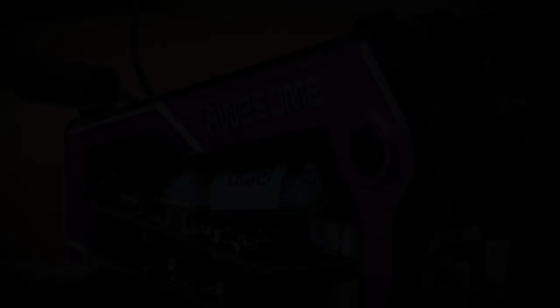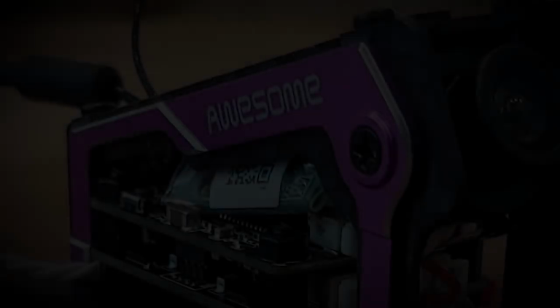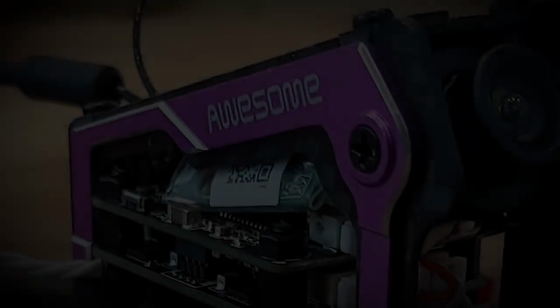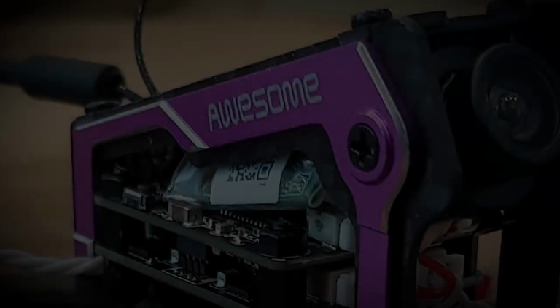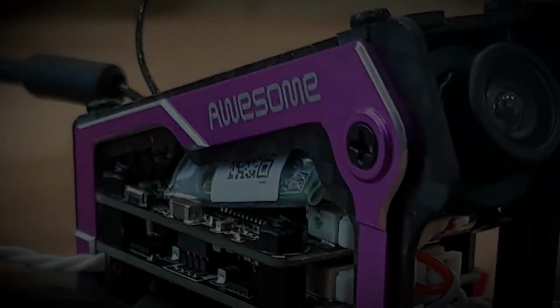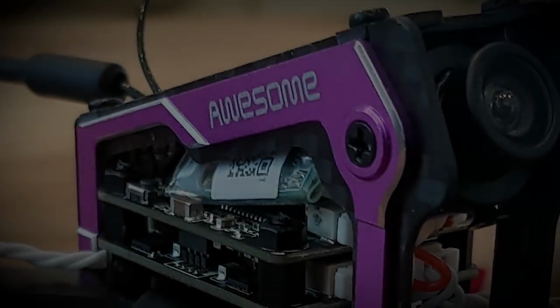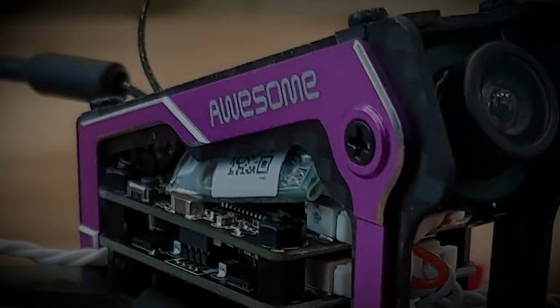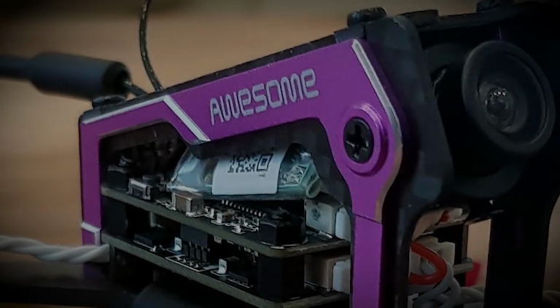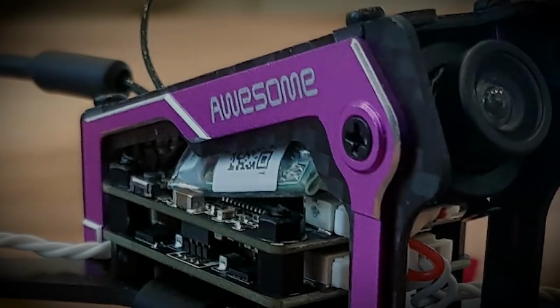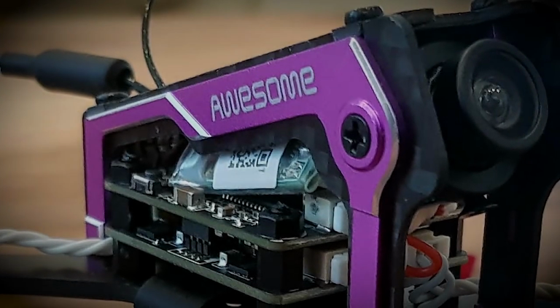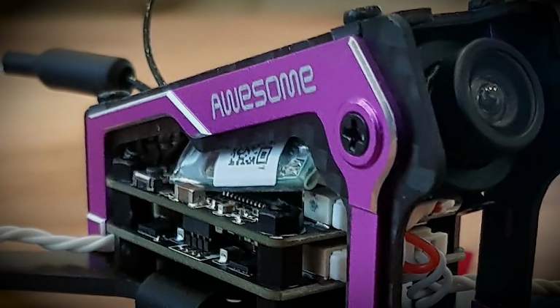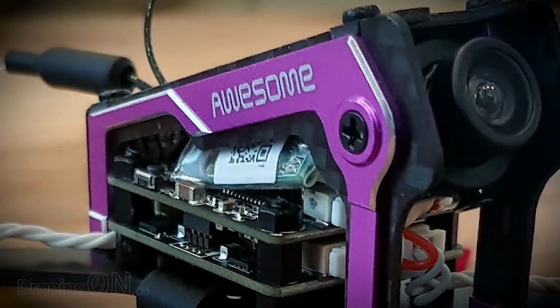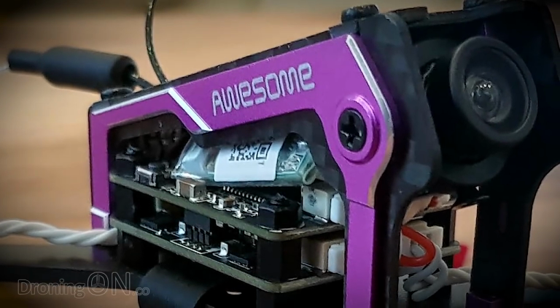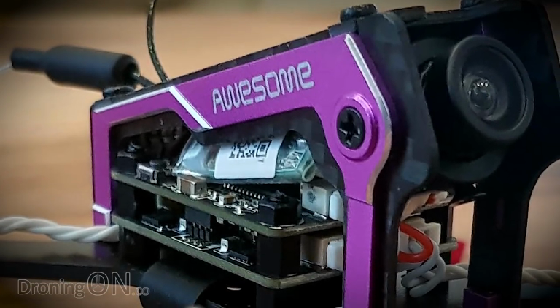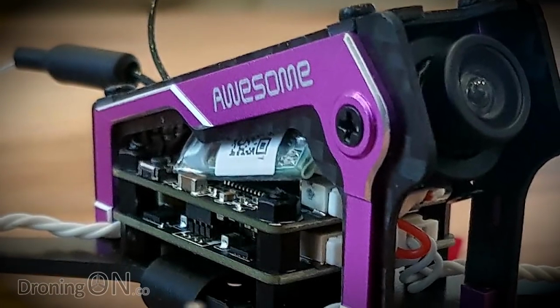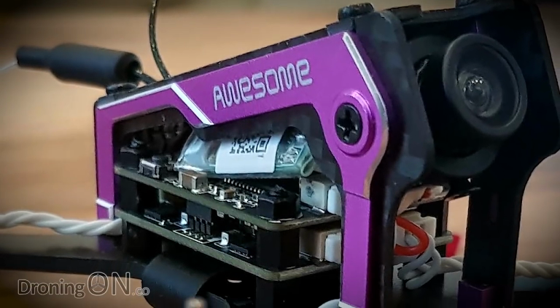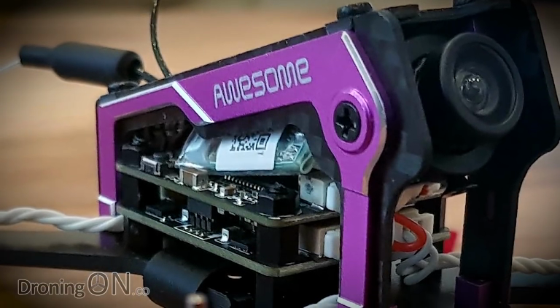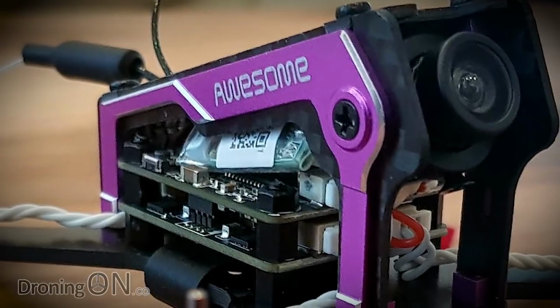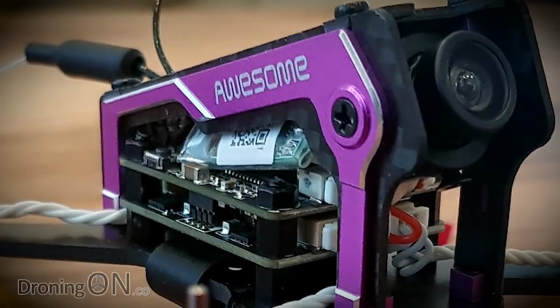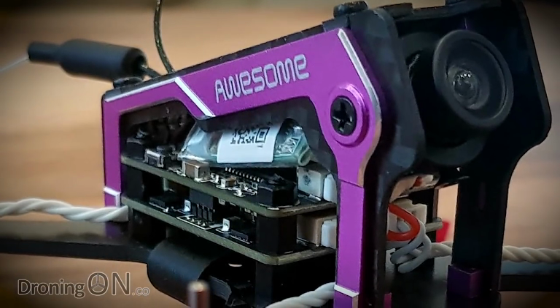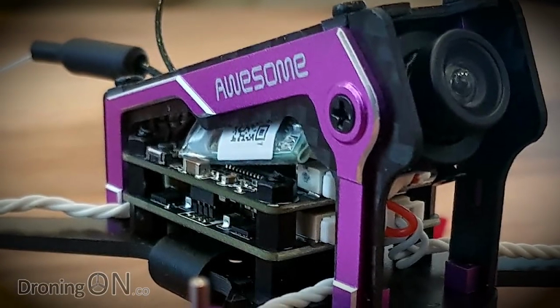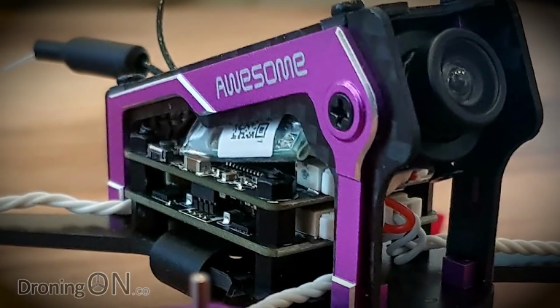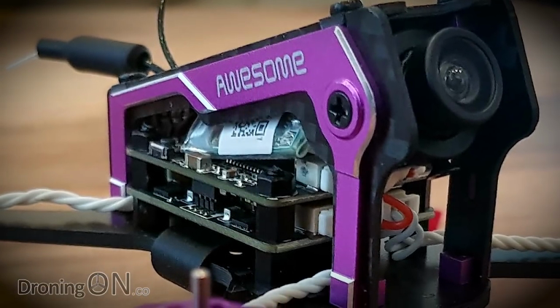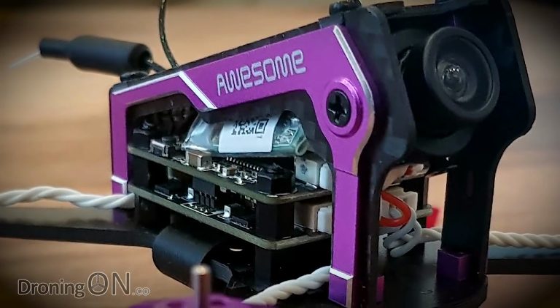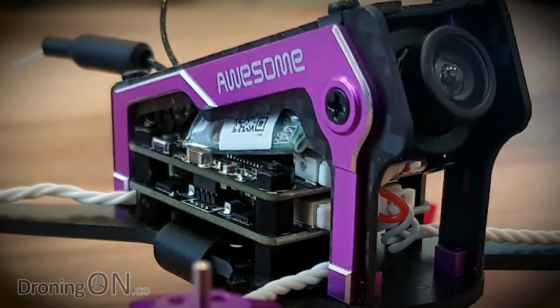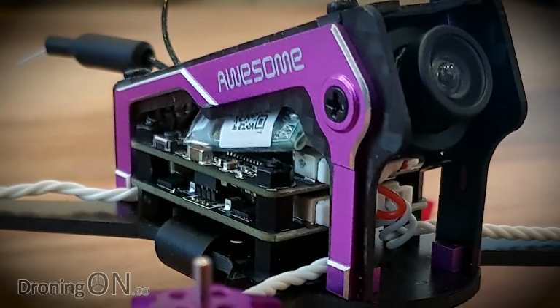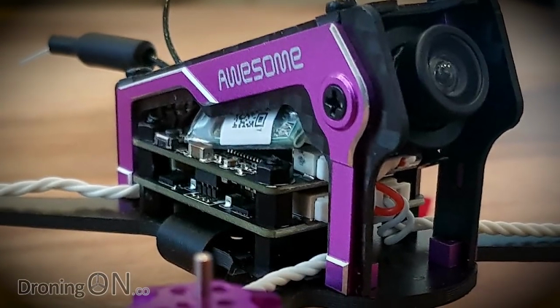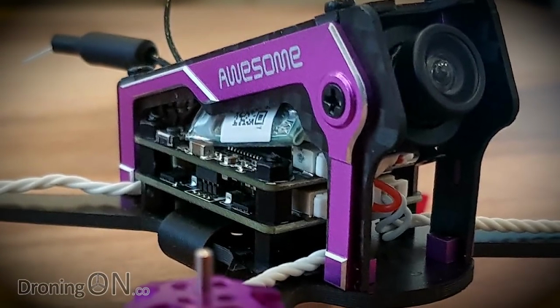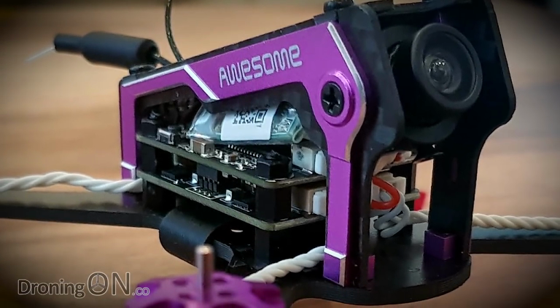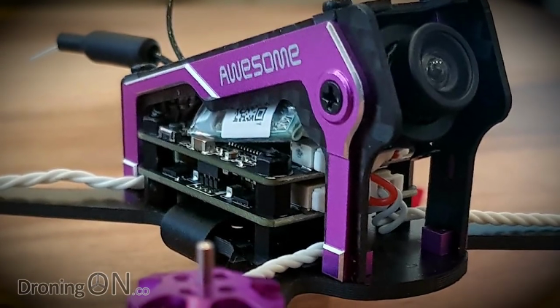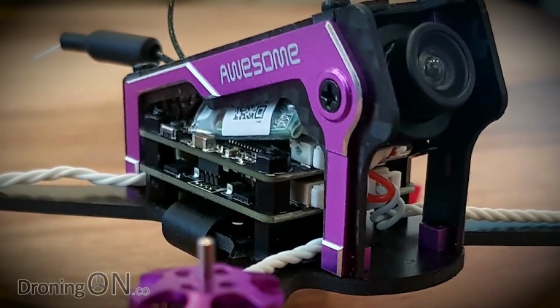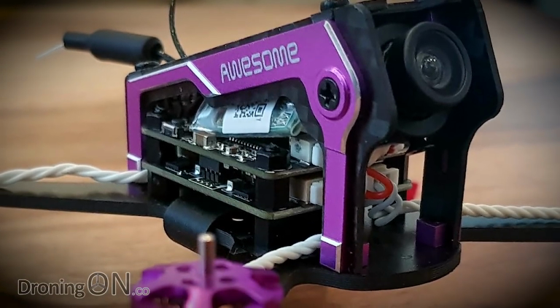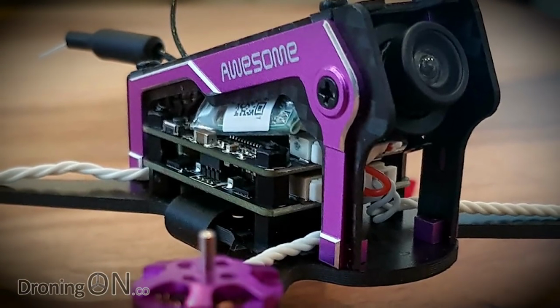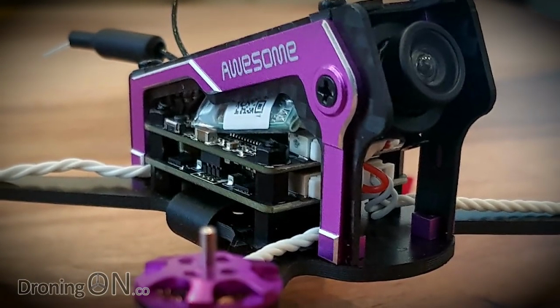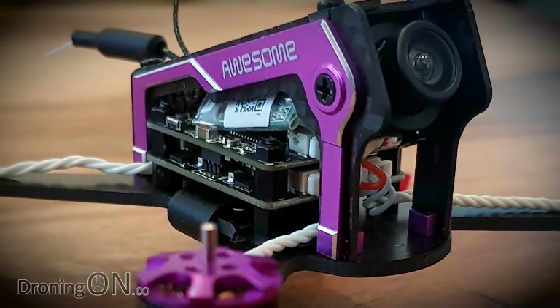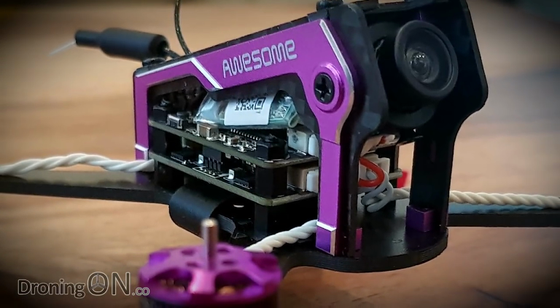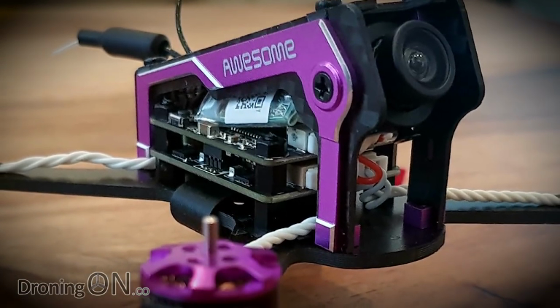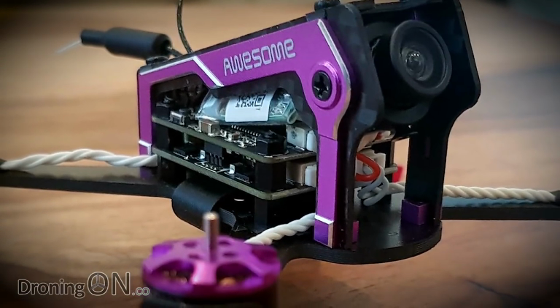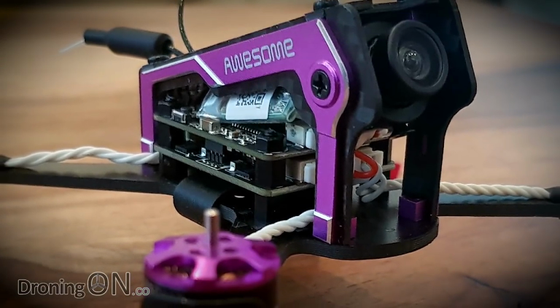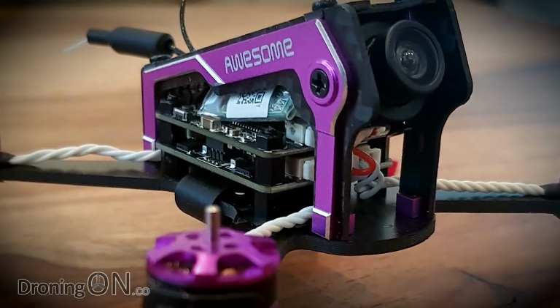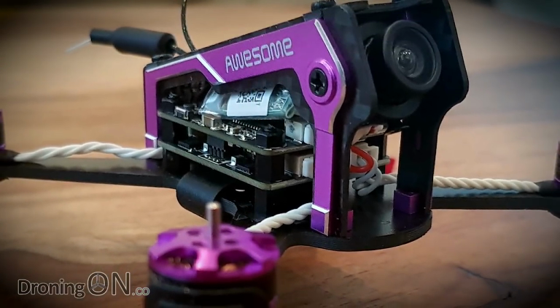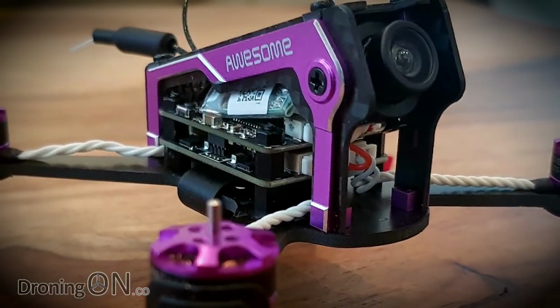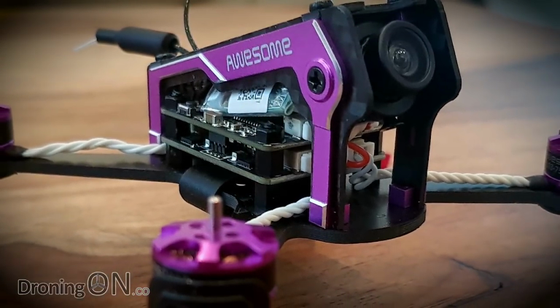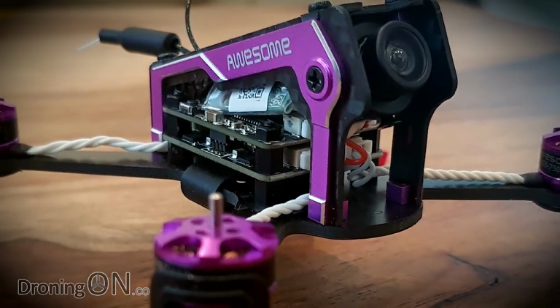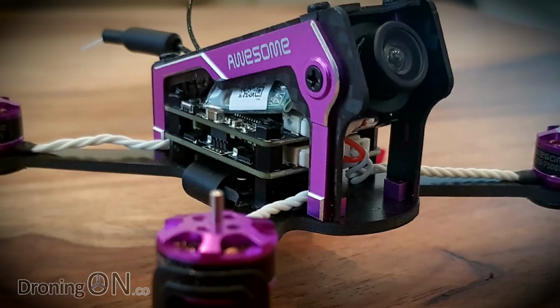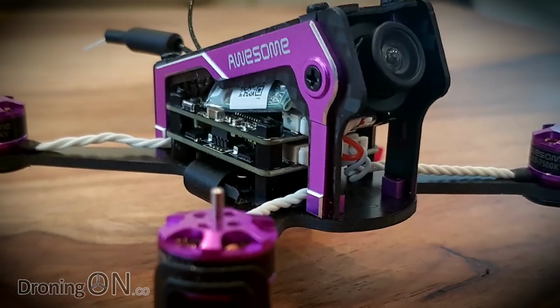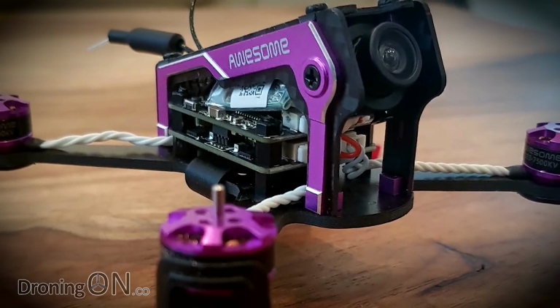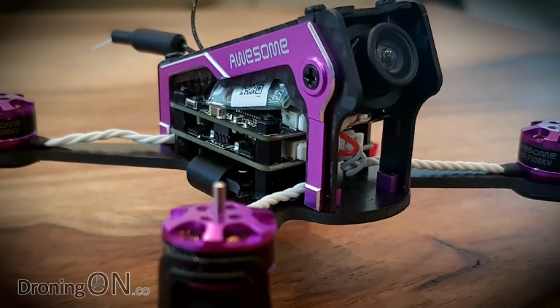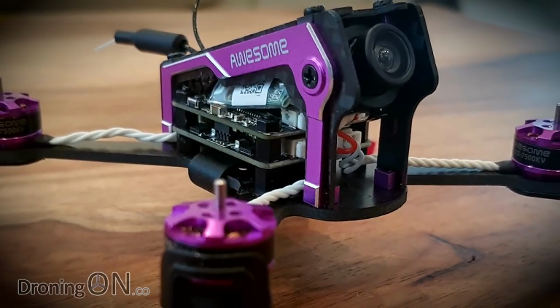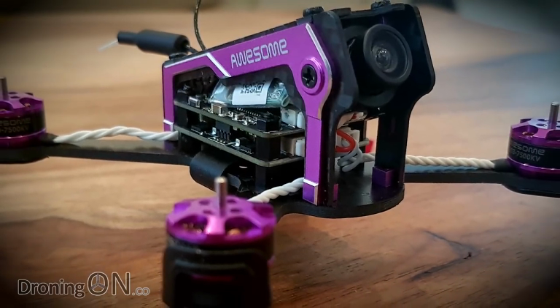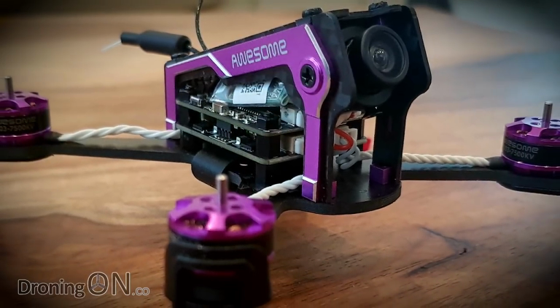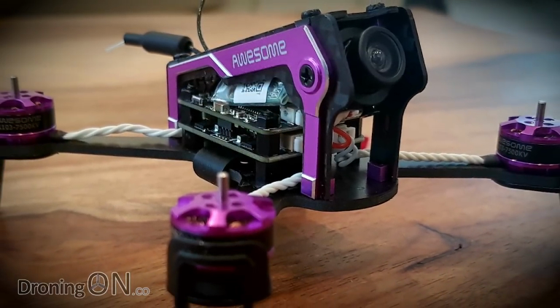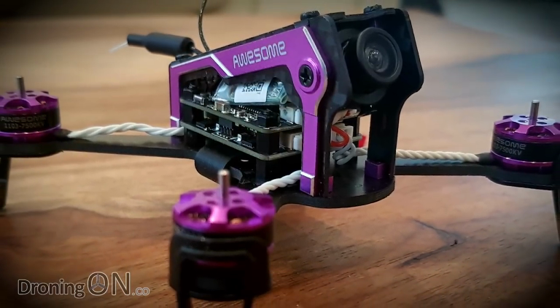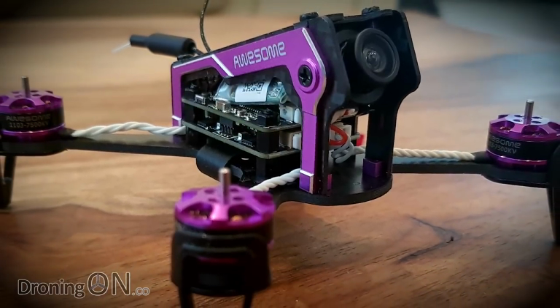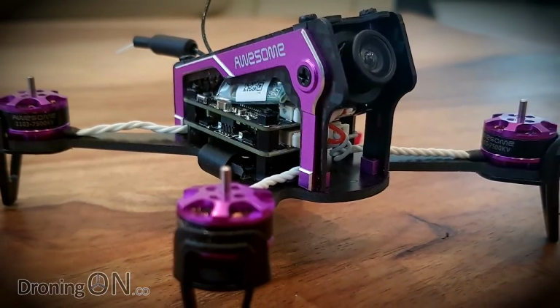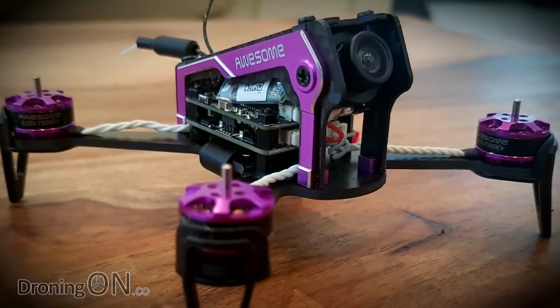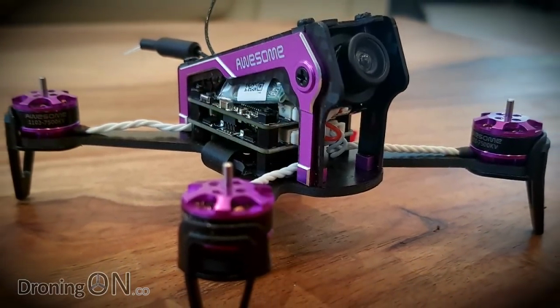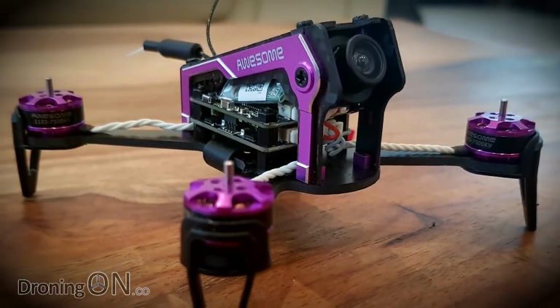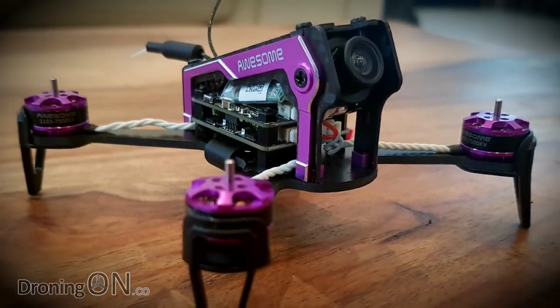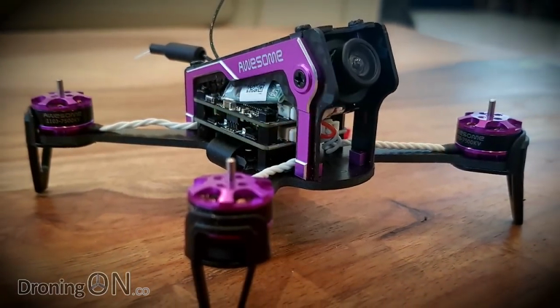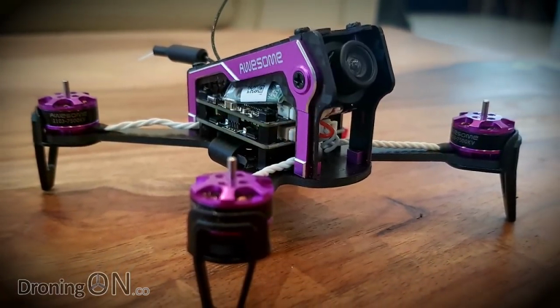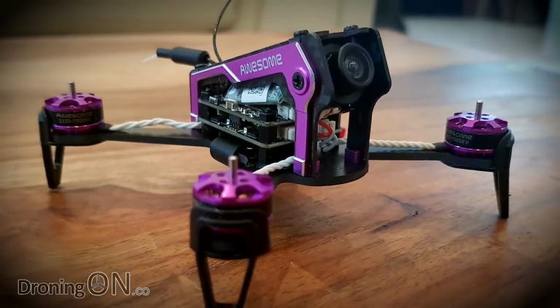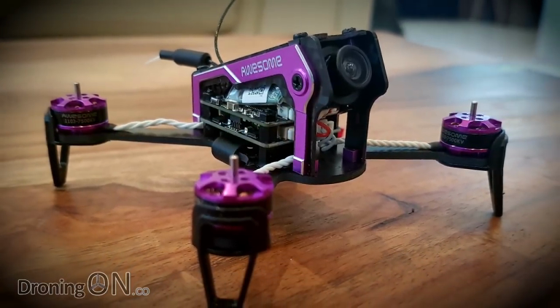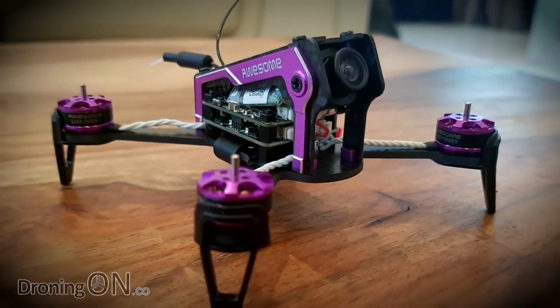The Awesome F100 has a name that immediately sets high expectations, but does it live up to its name? Let's find out.